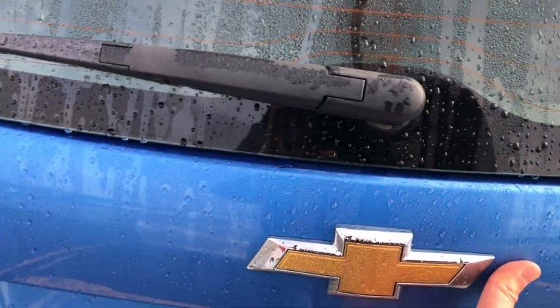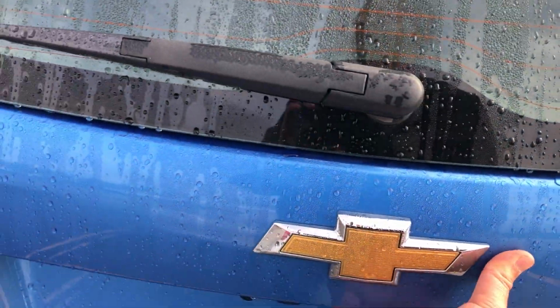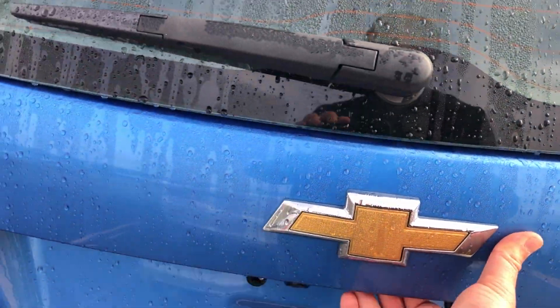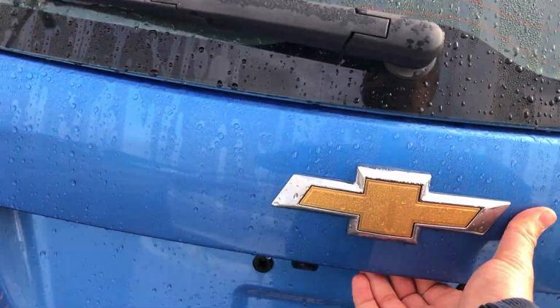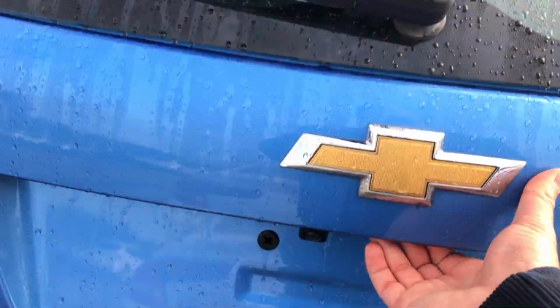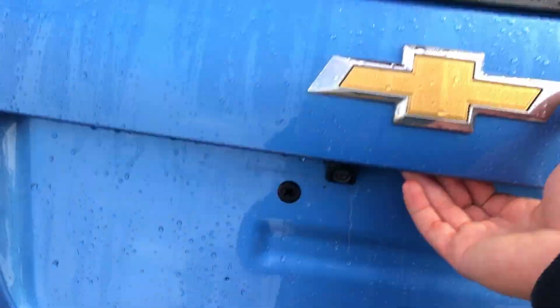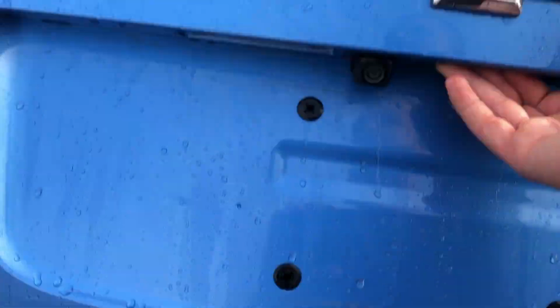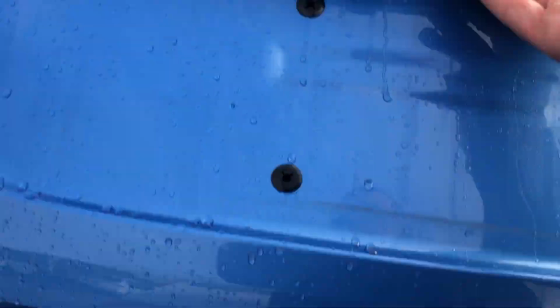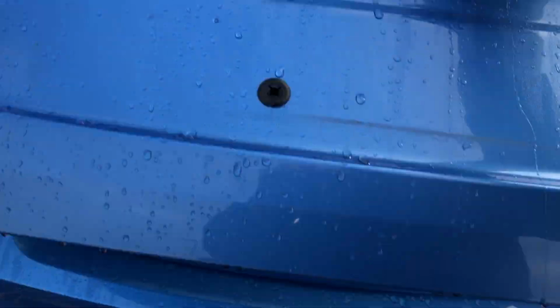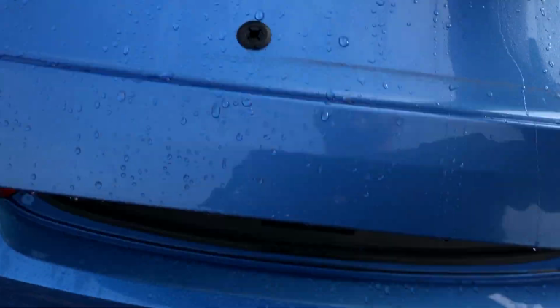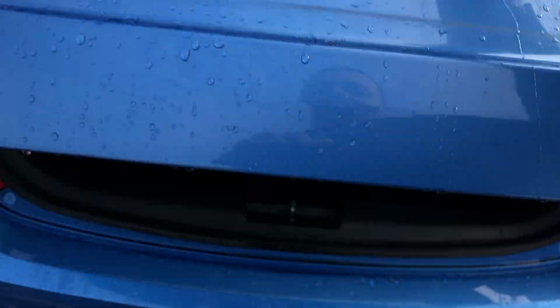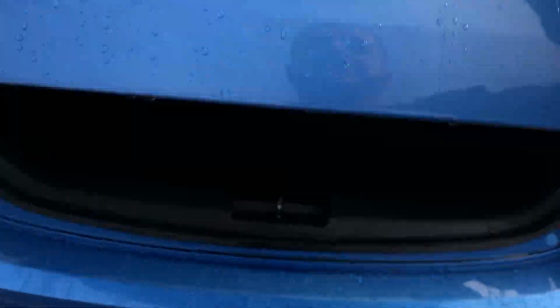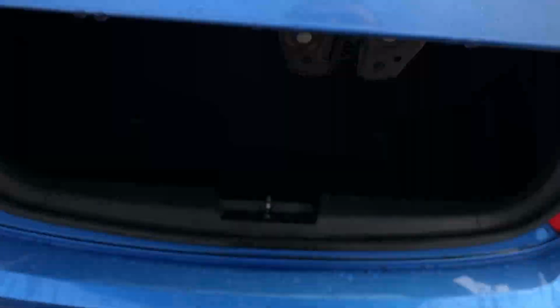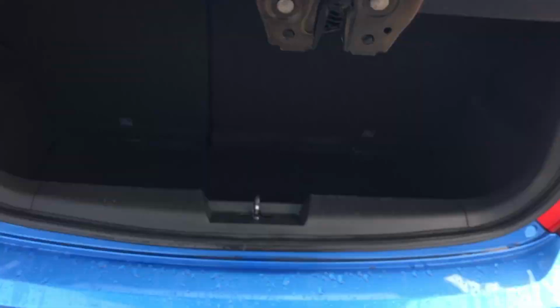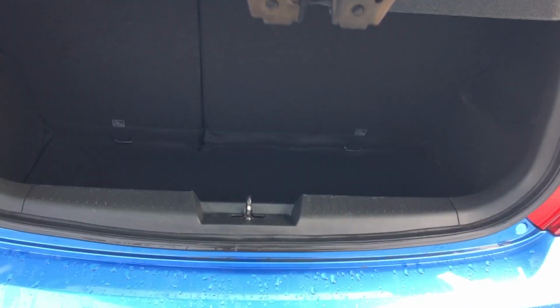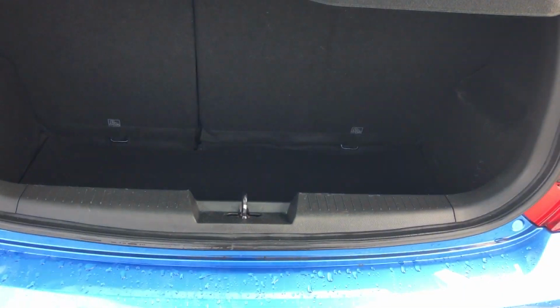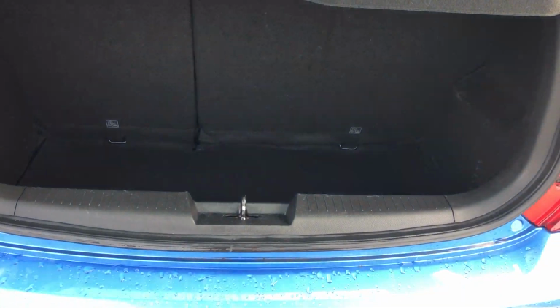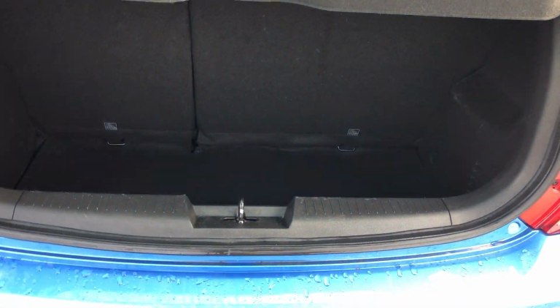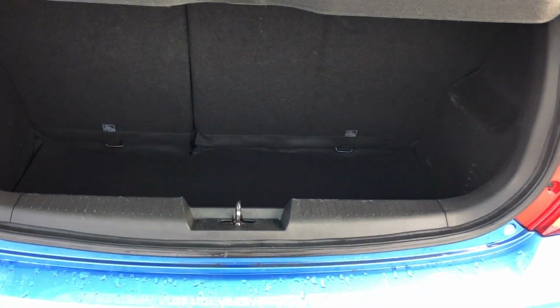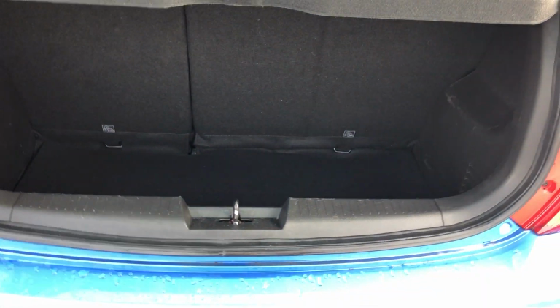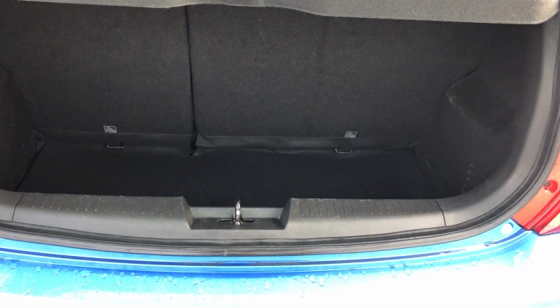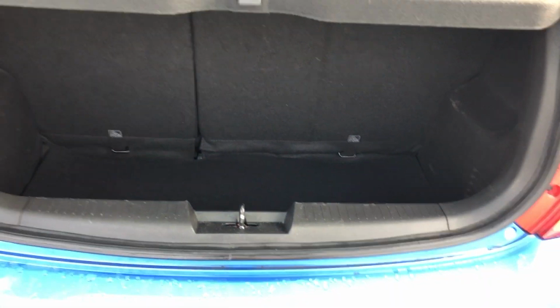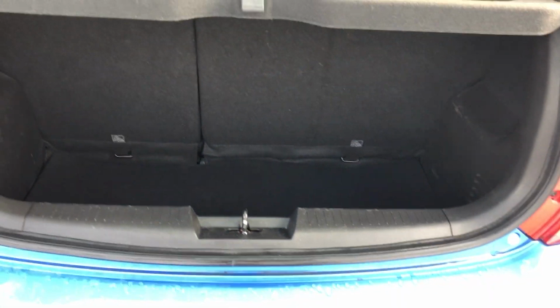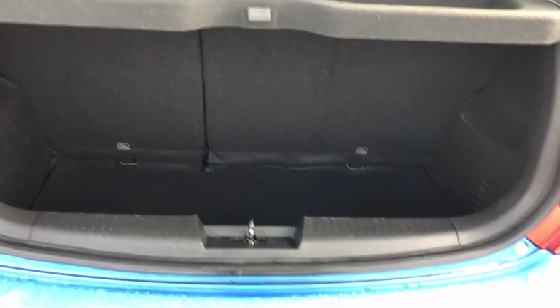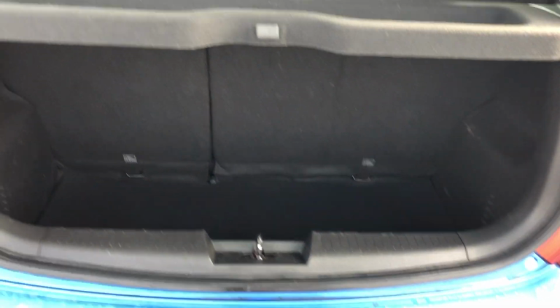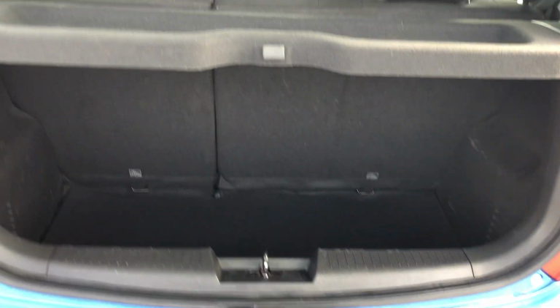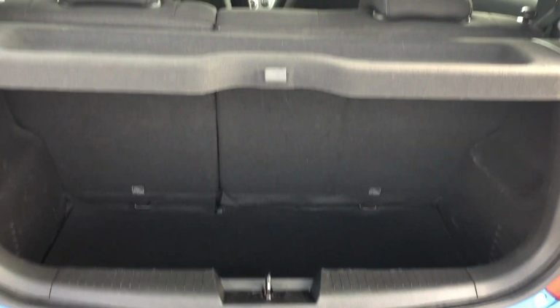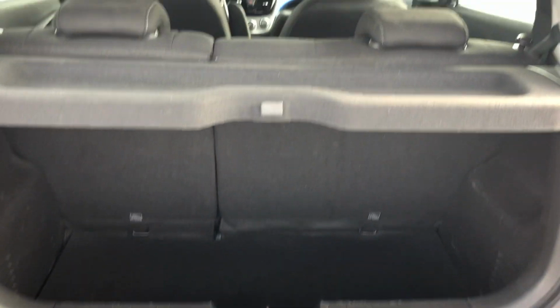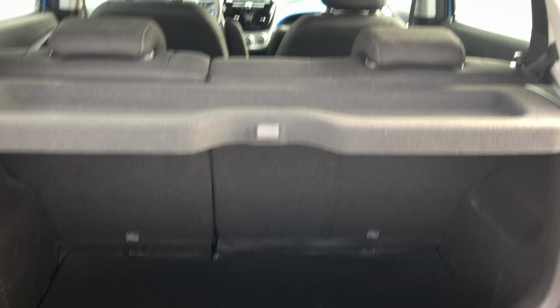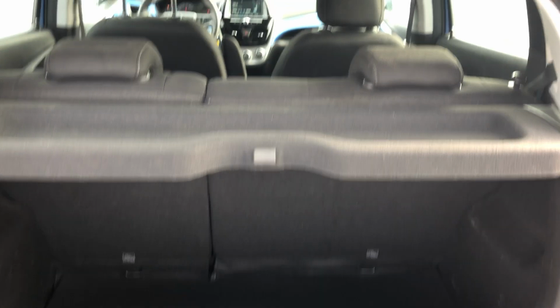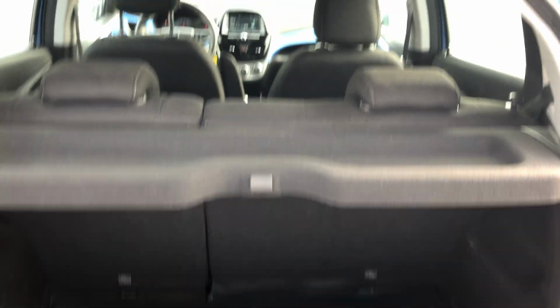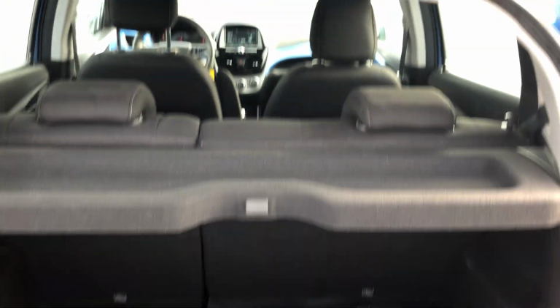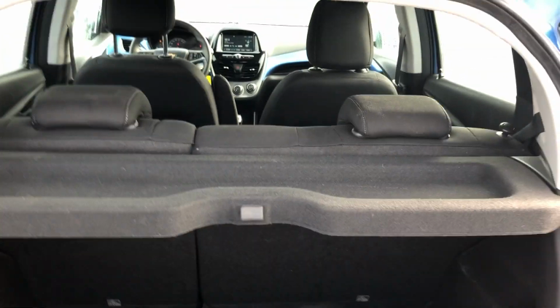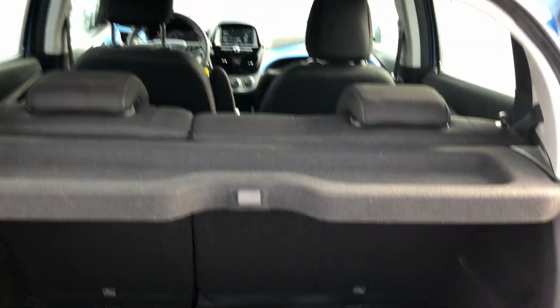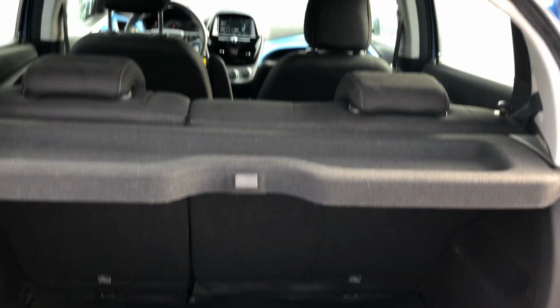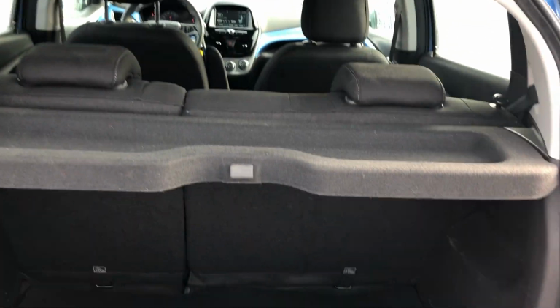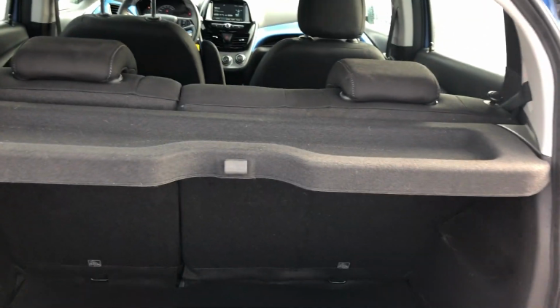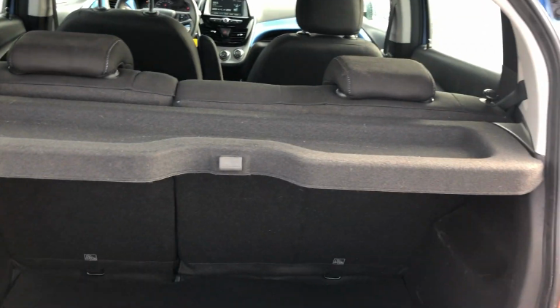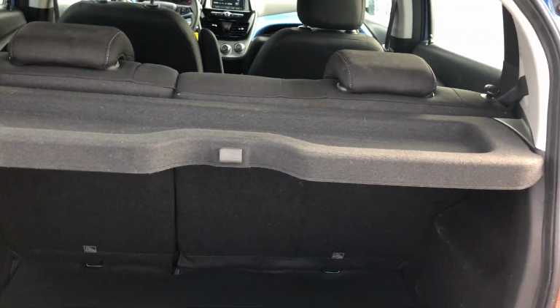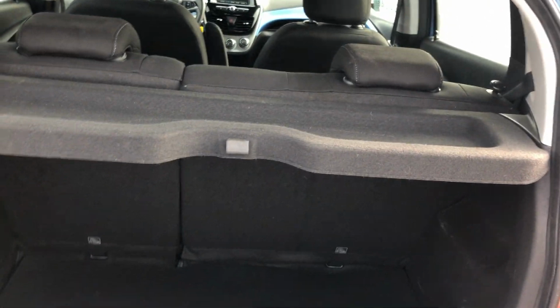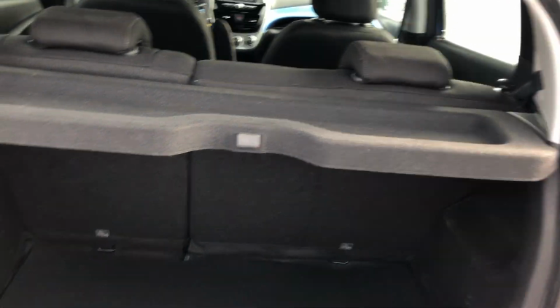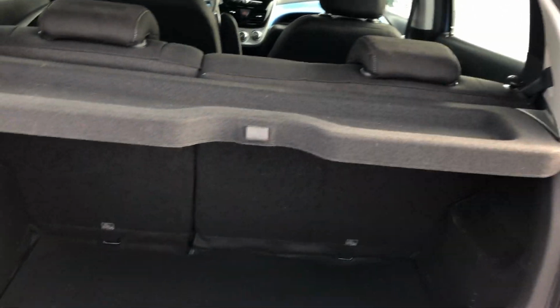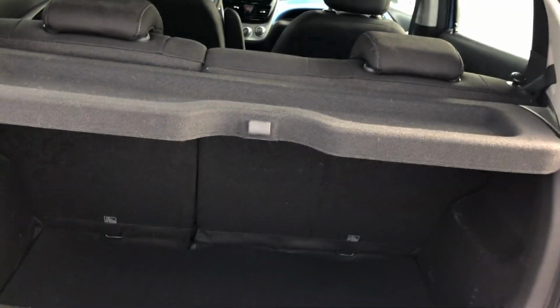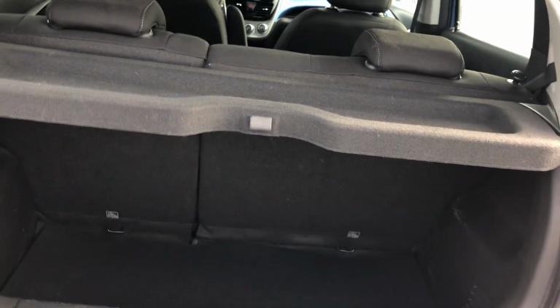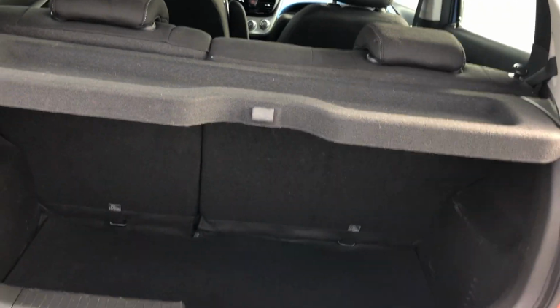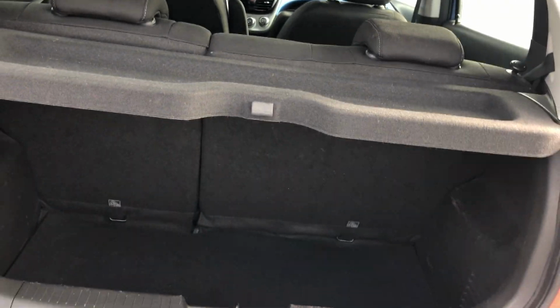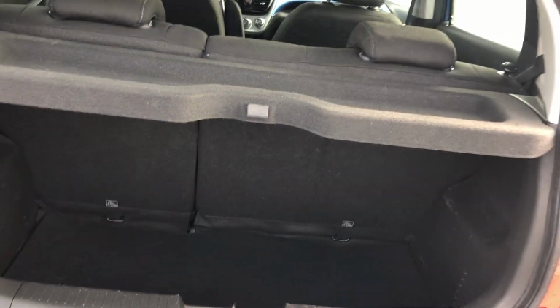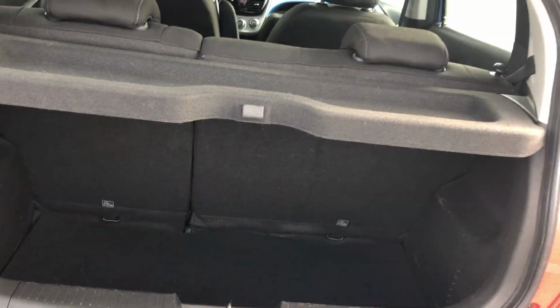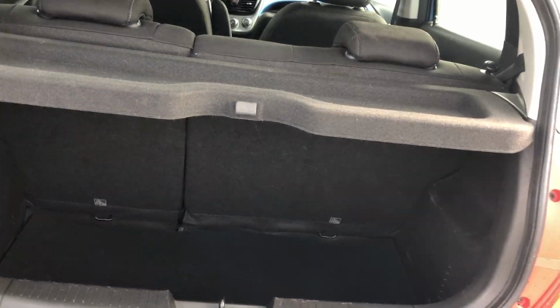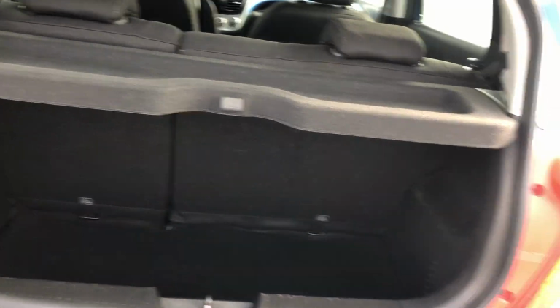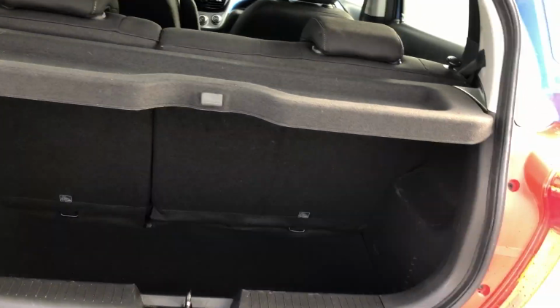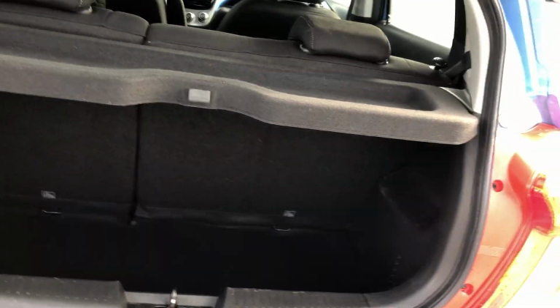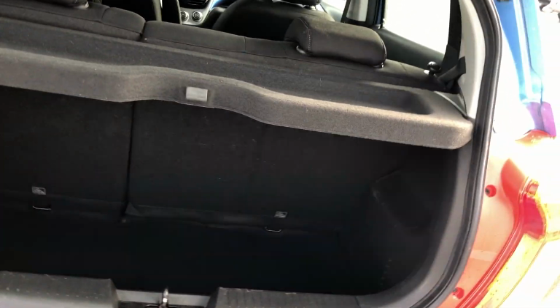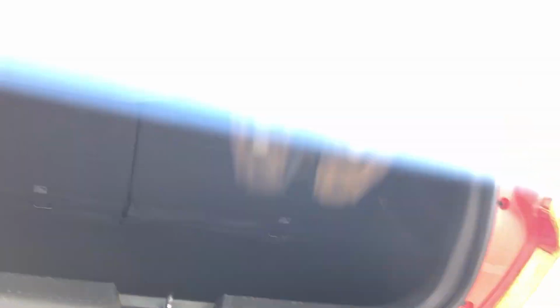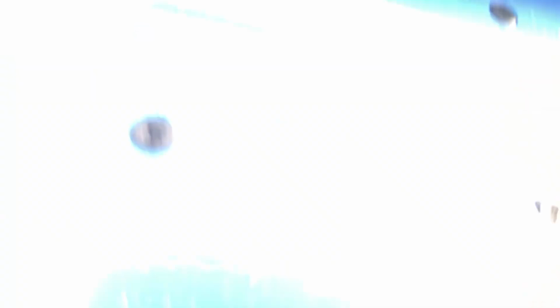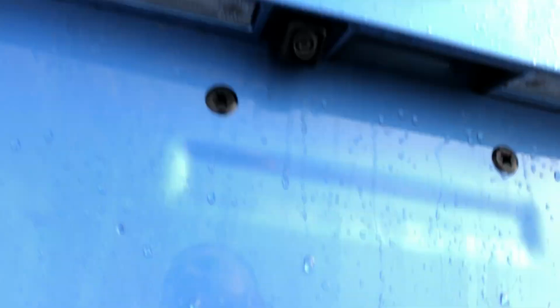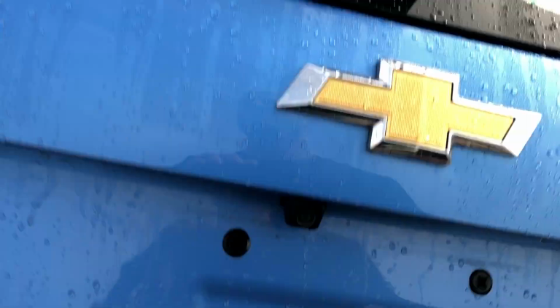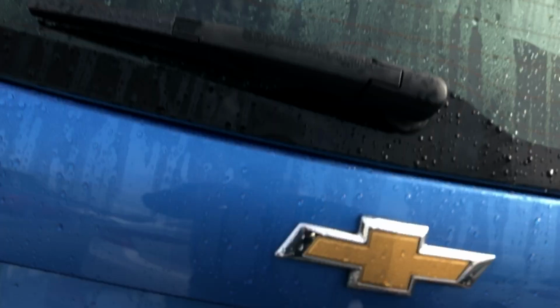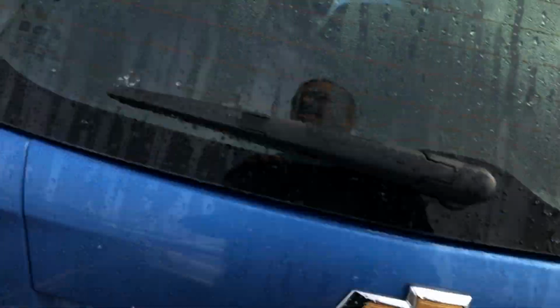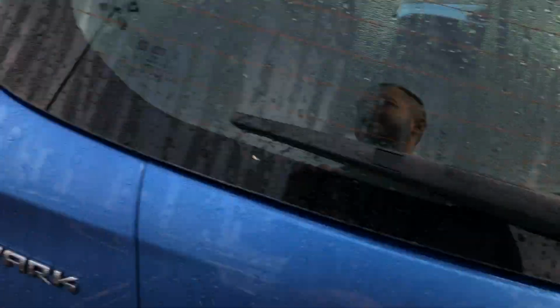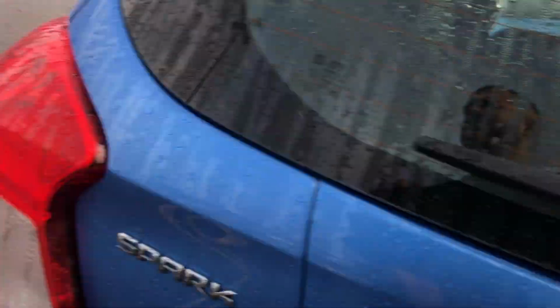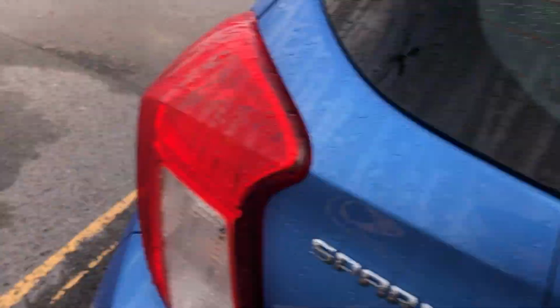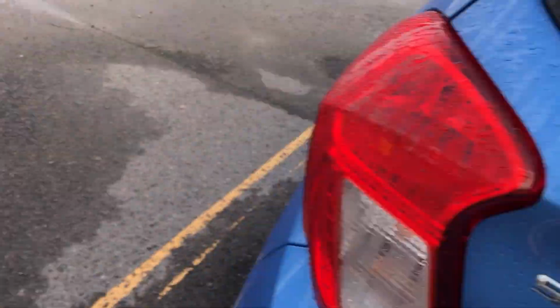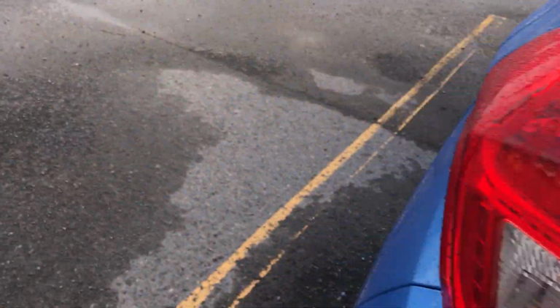Let me show some of the trunk space here. Lots of trunk room — you got the privacy cover and the 60/40 rear split folding seats.